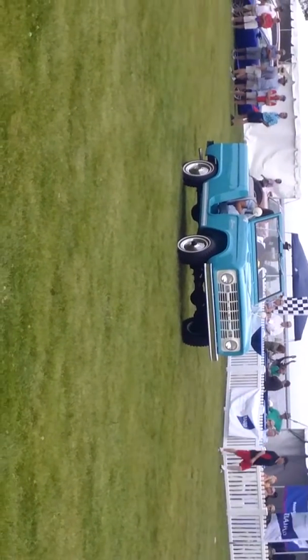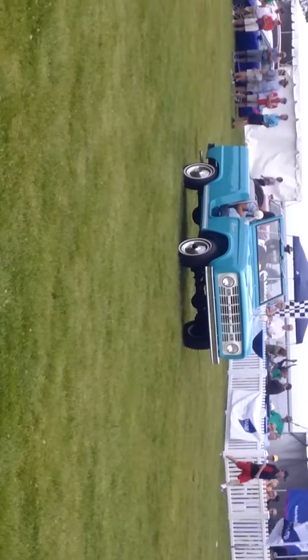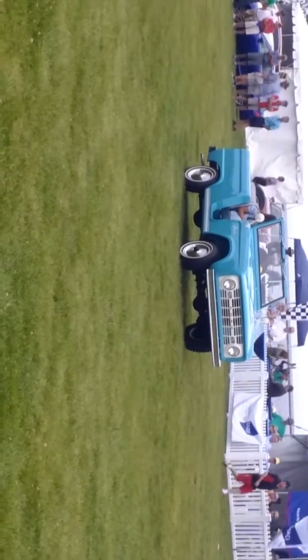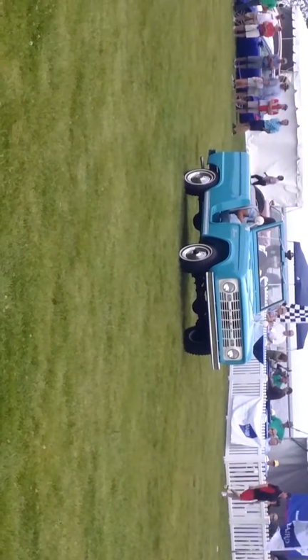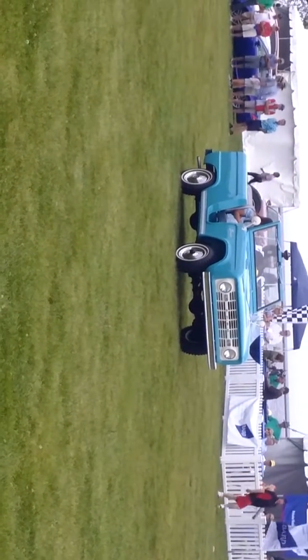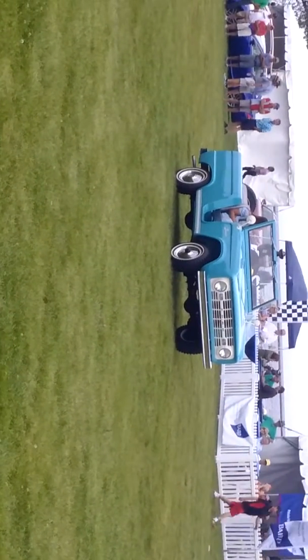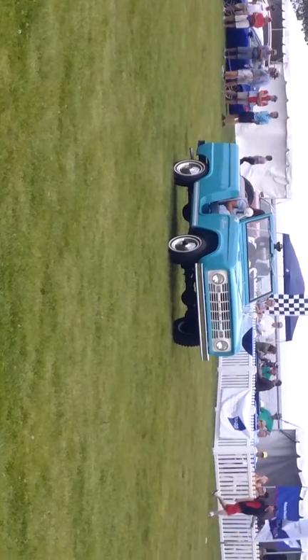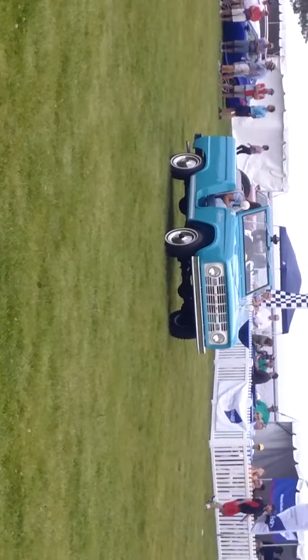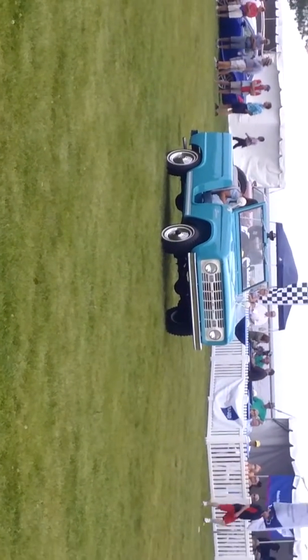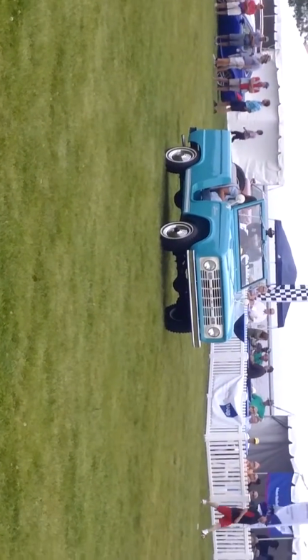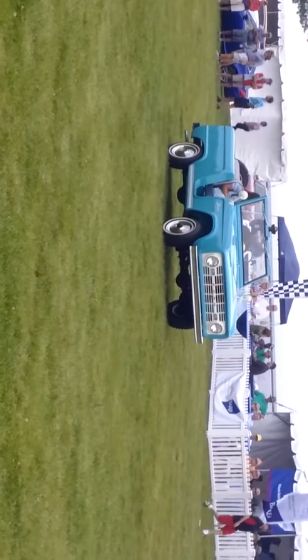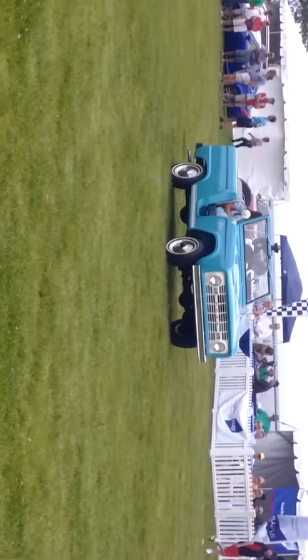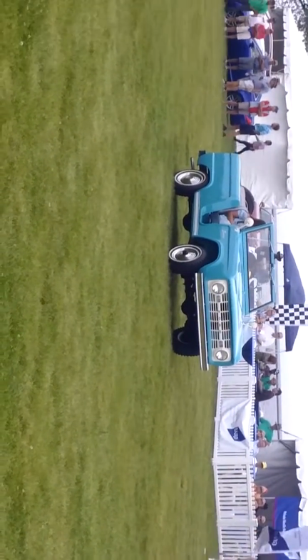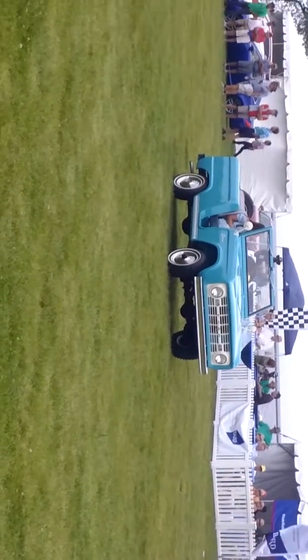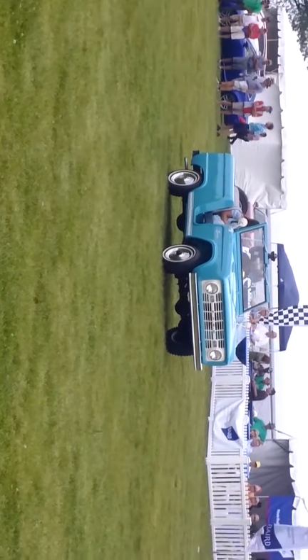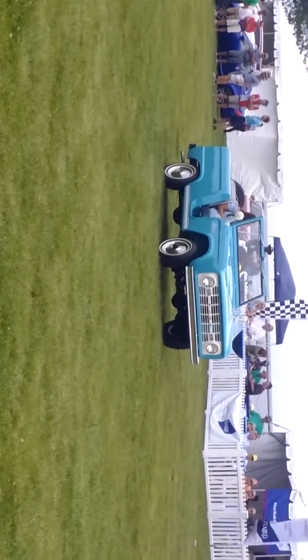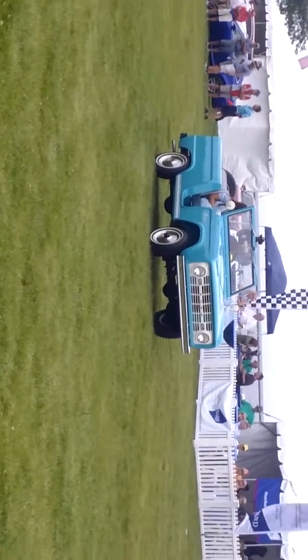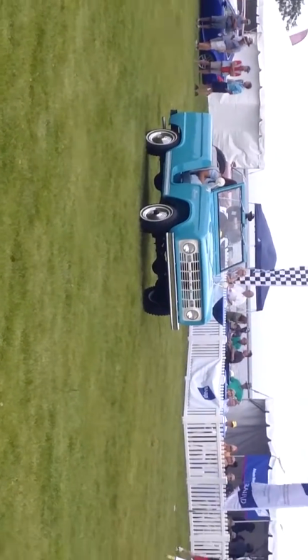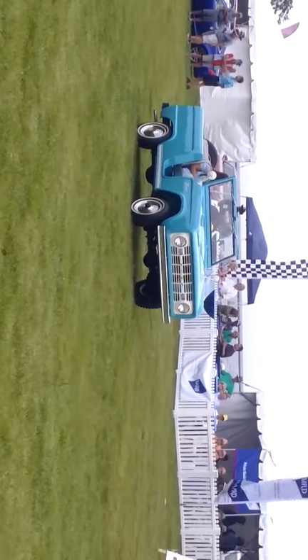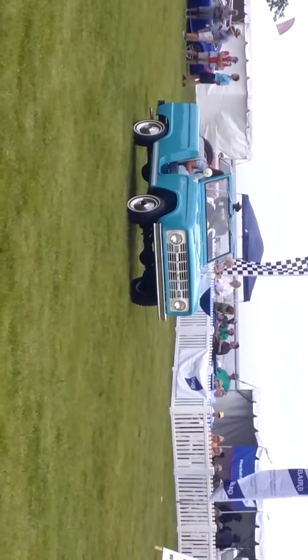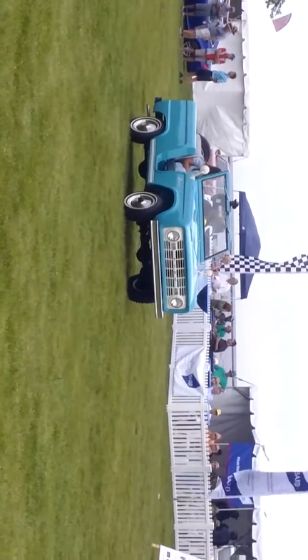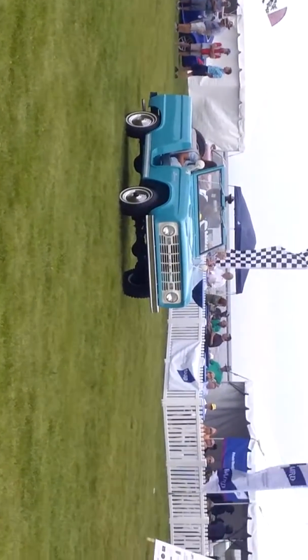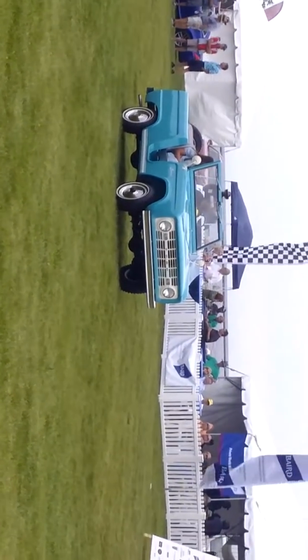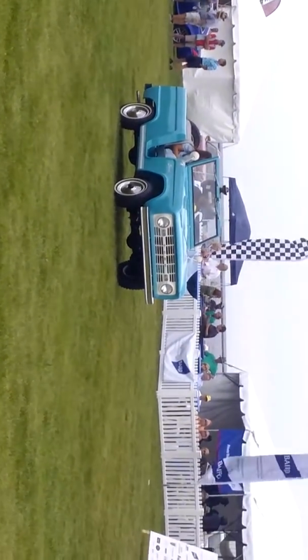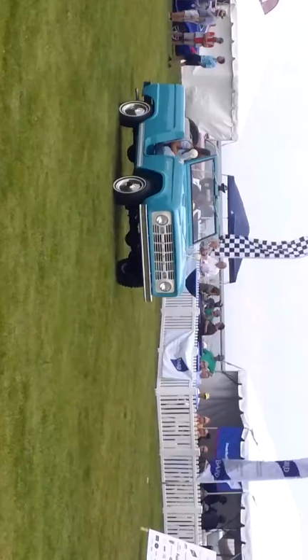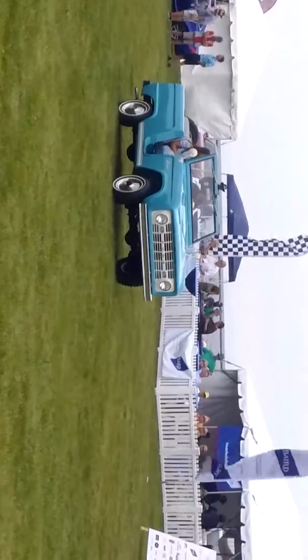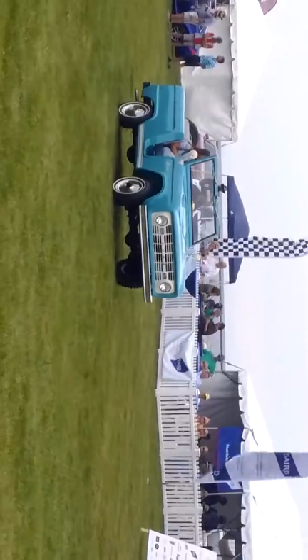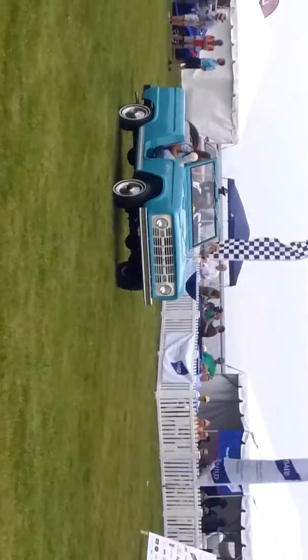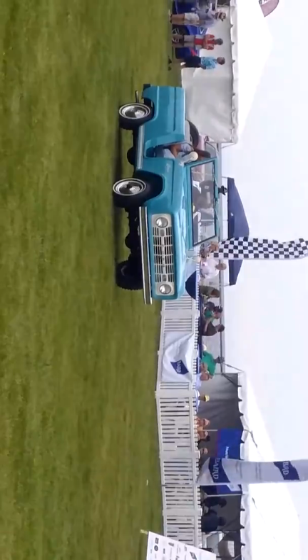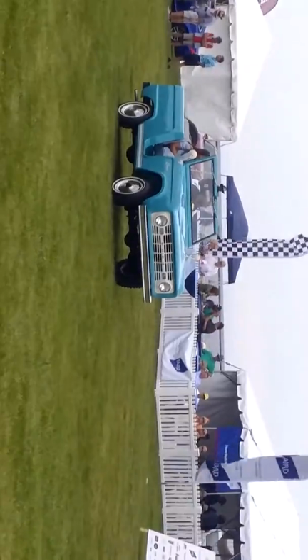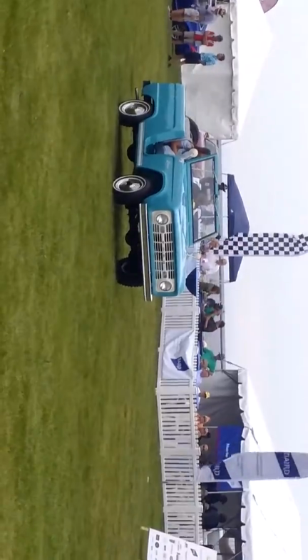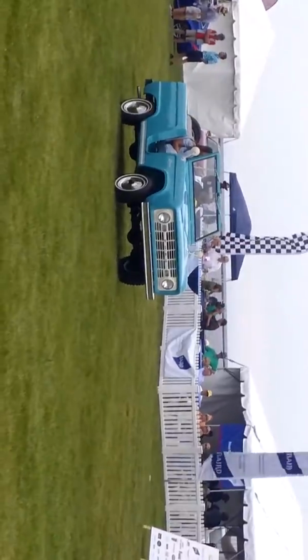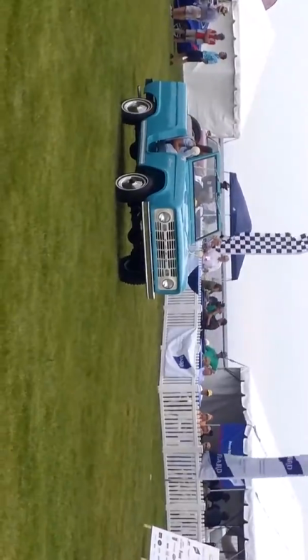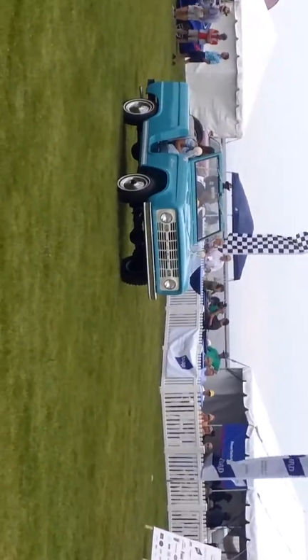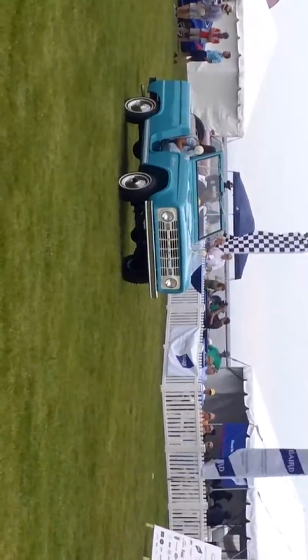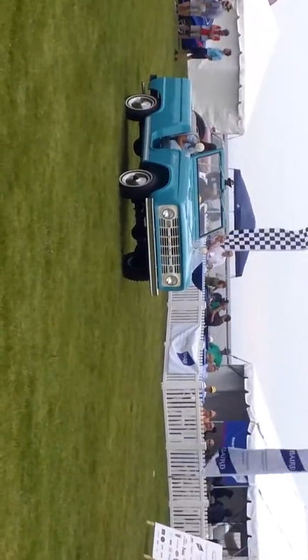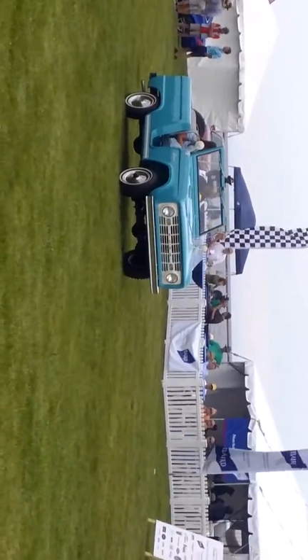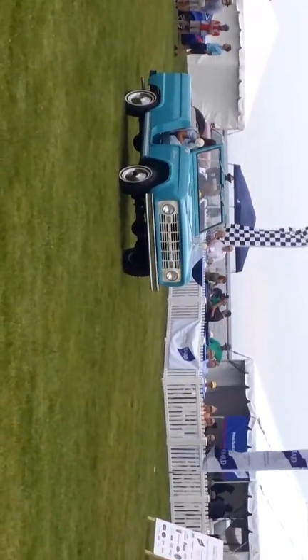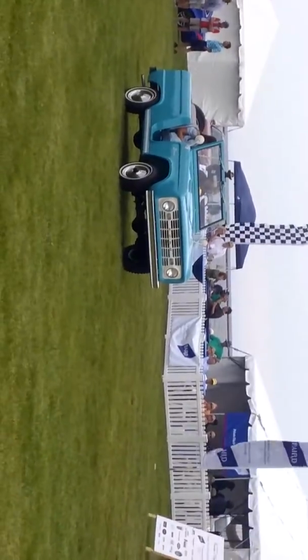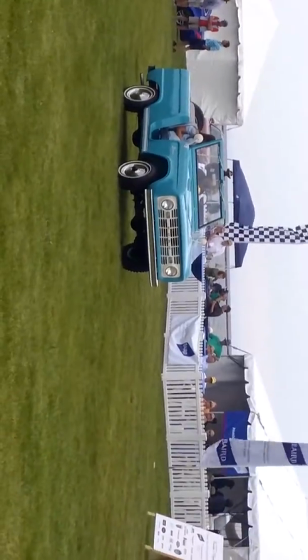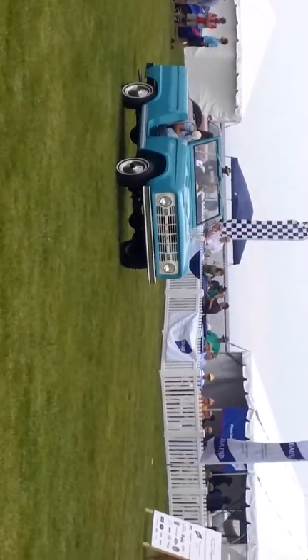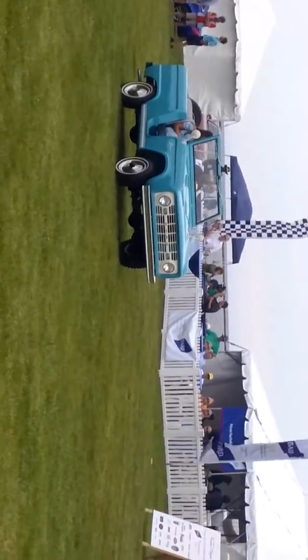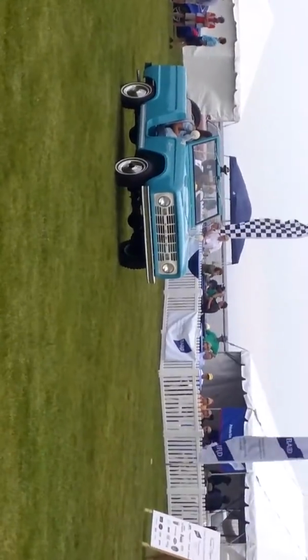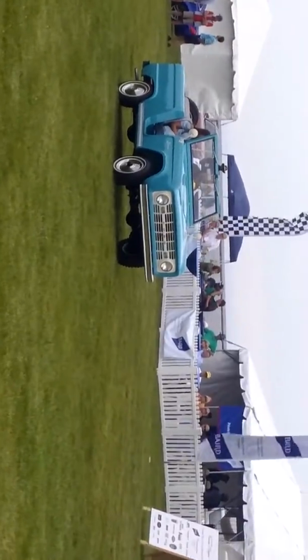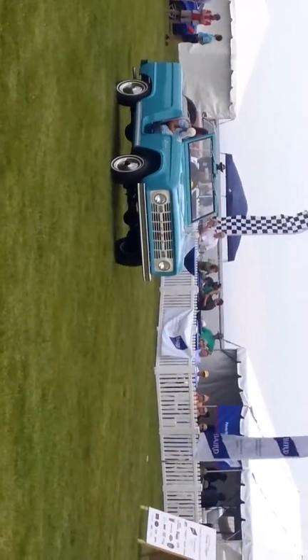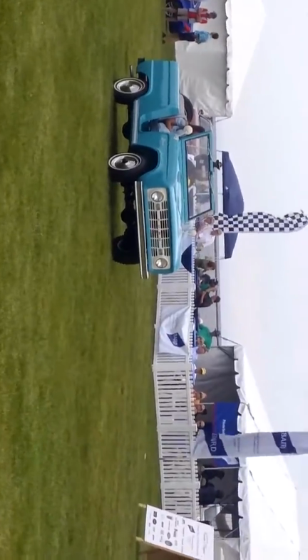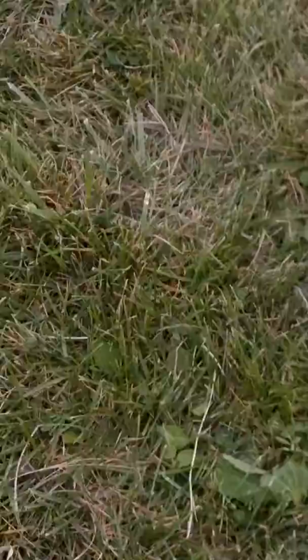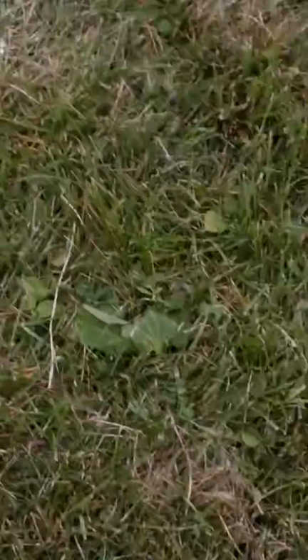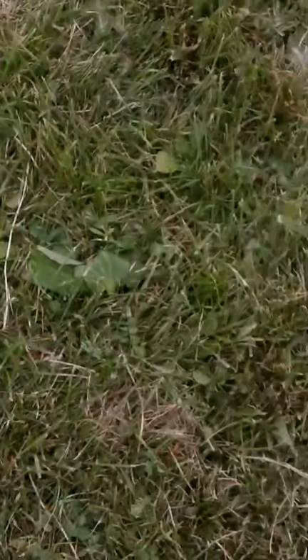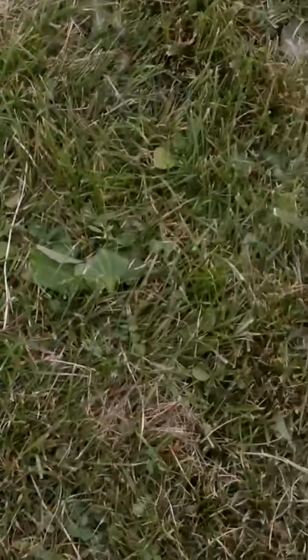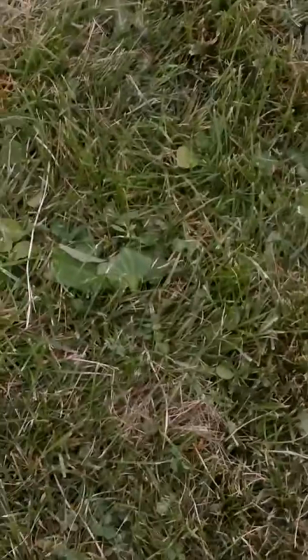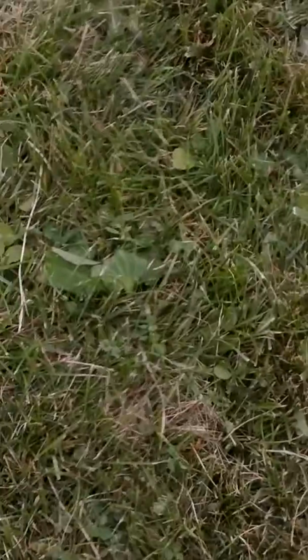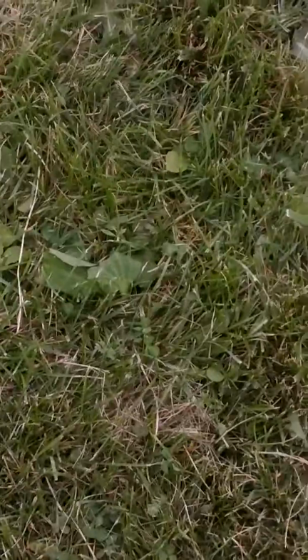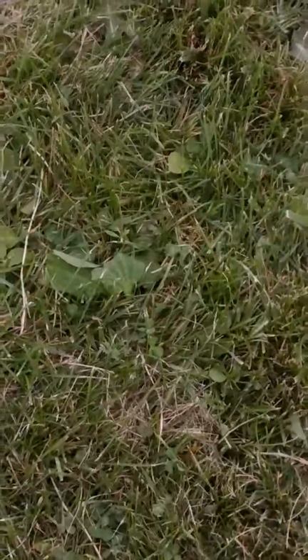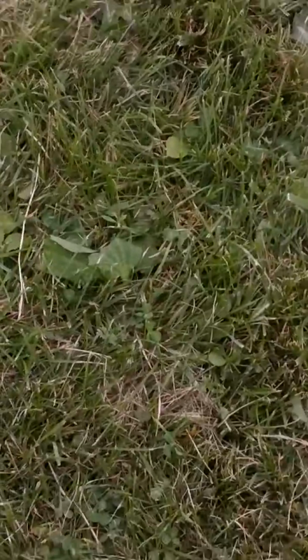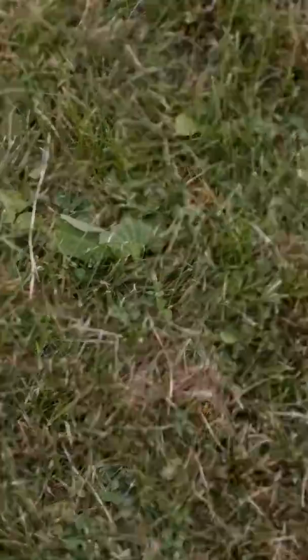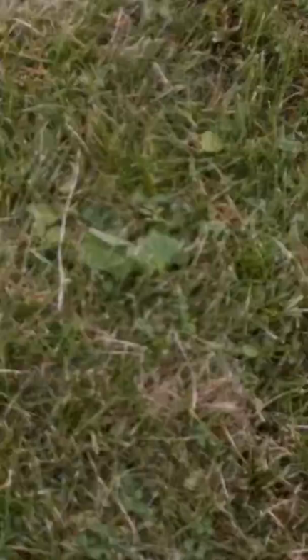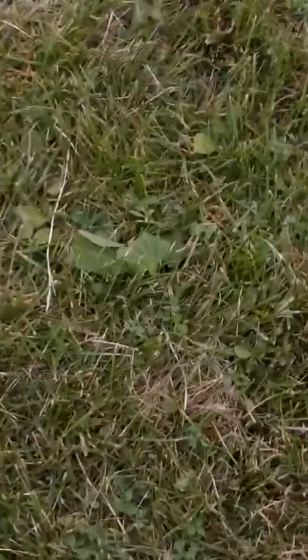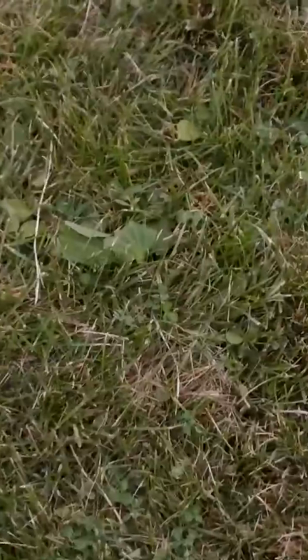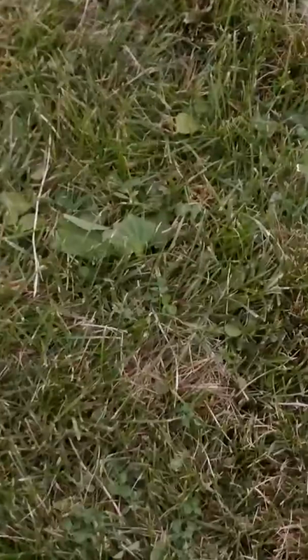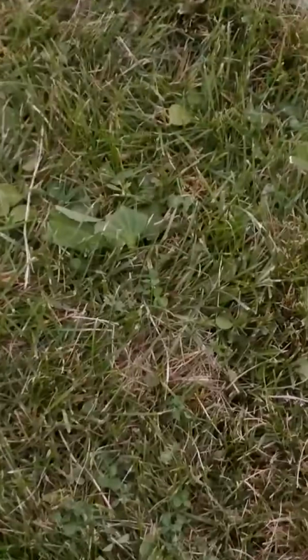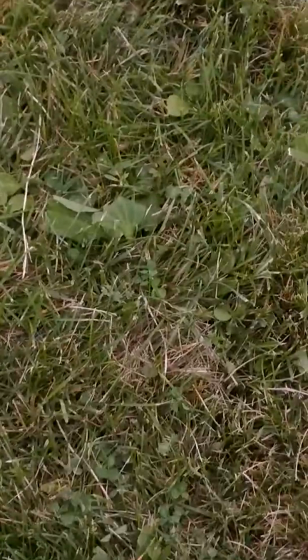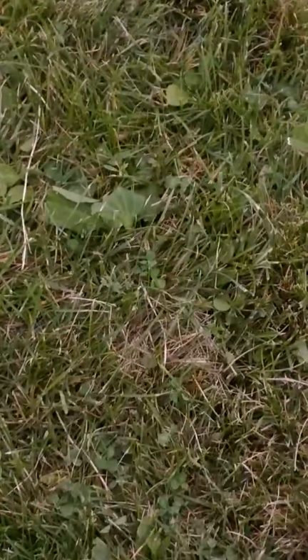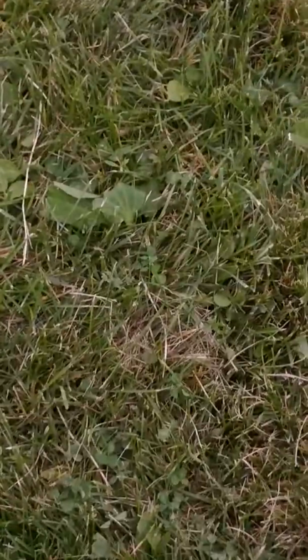Thank you for bringing your trucks — just fantastic. Last award winner for the Bronco class, and it certainly commands a lot of remarks on that title color.